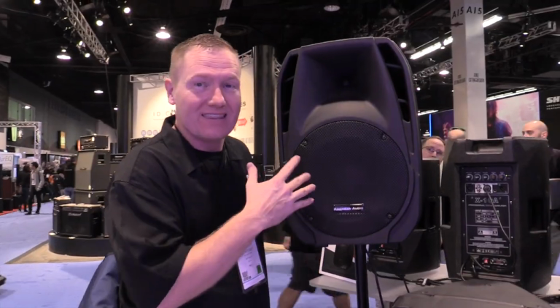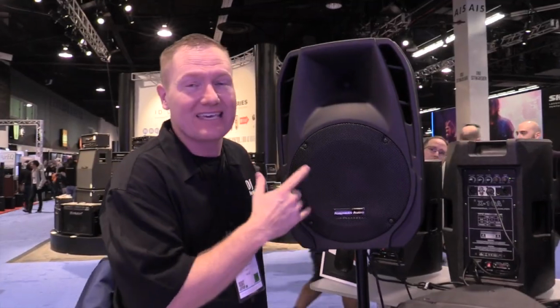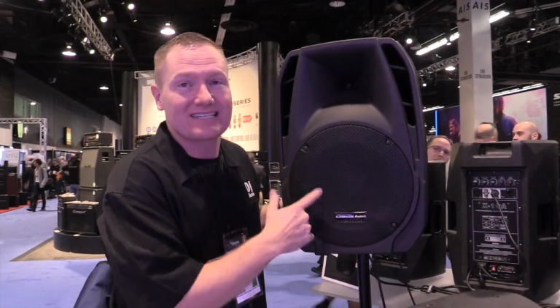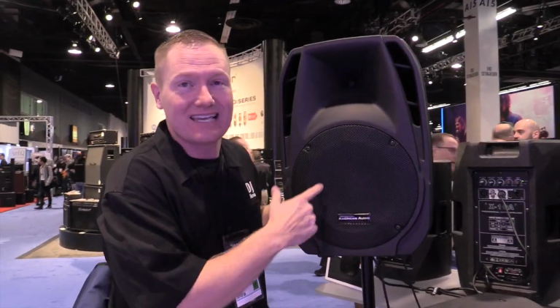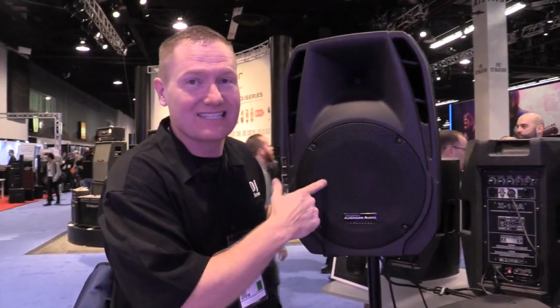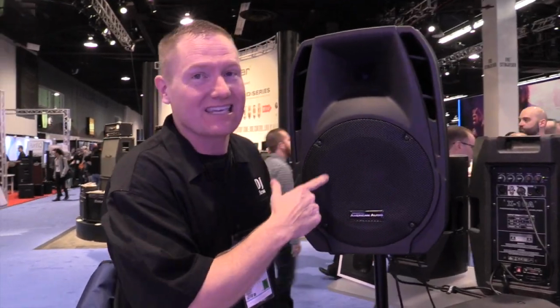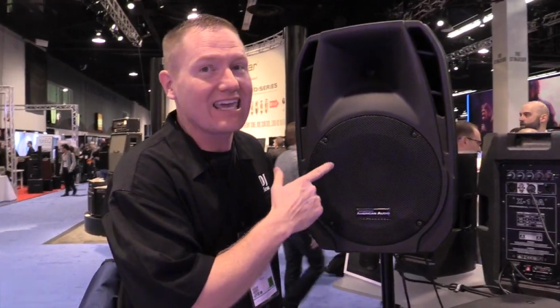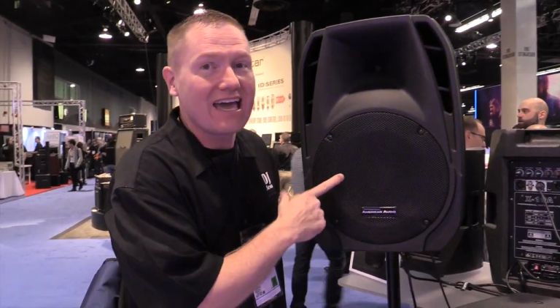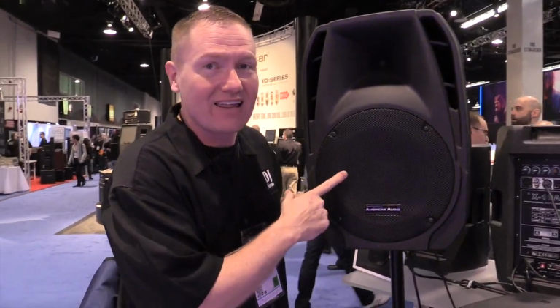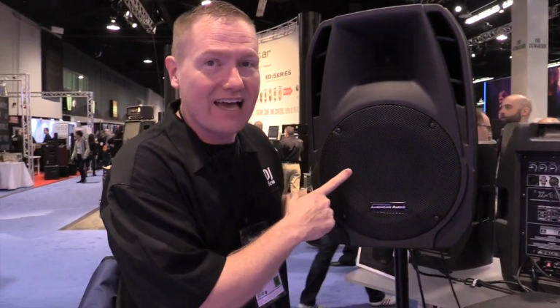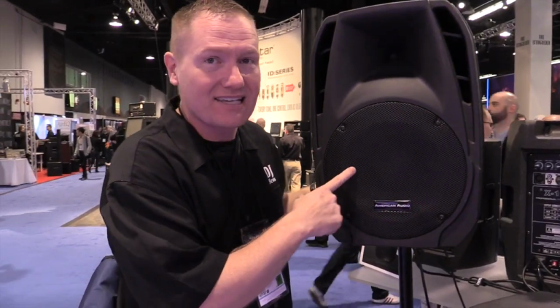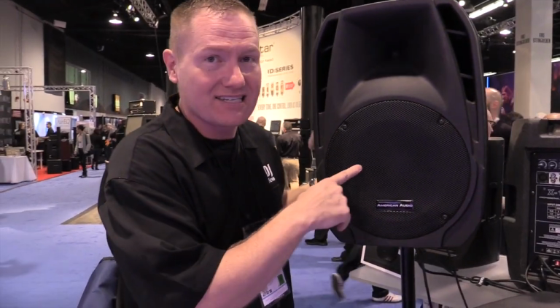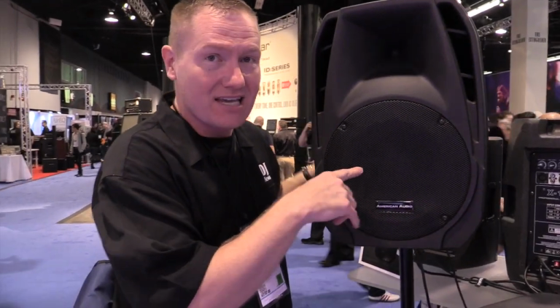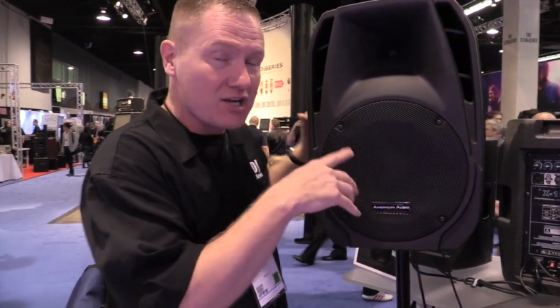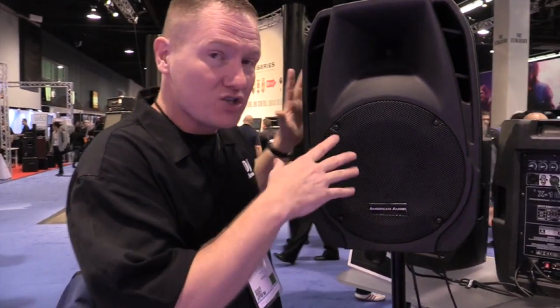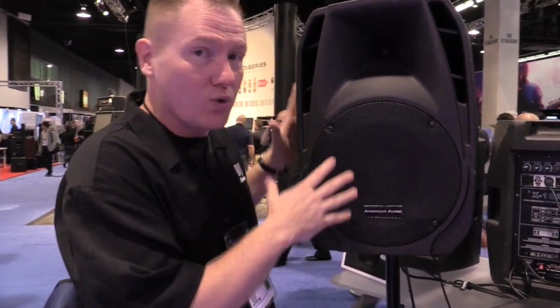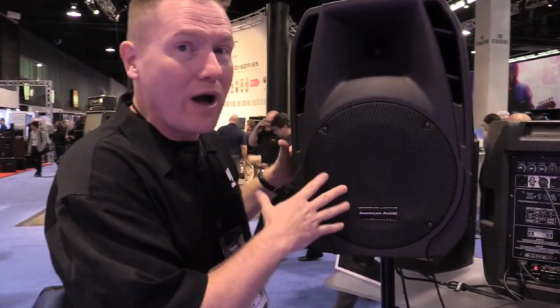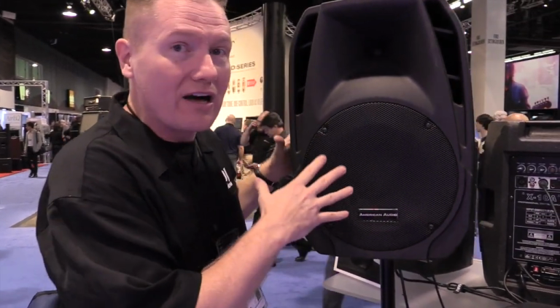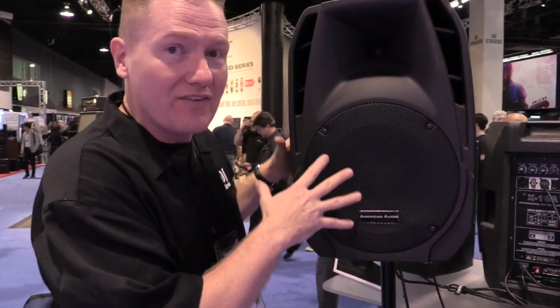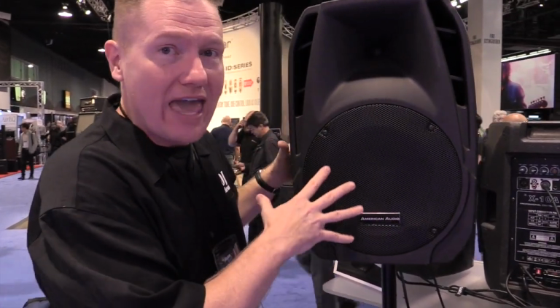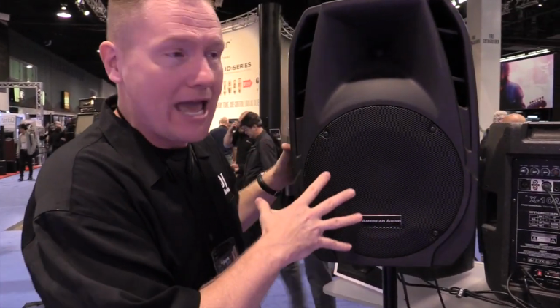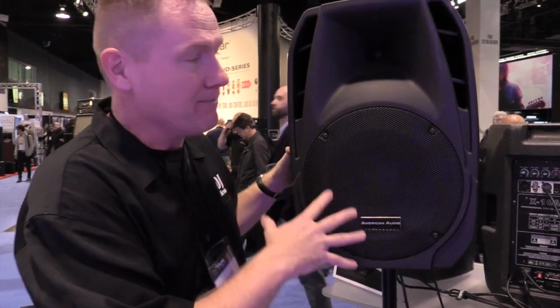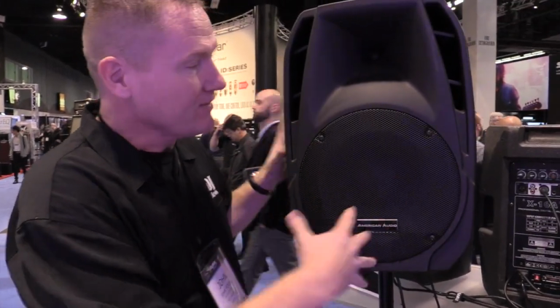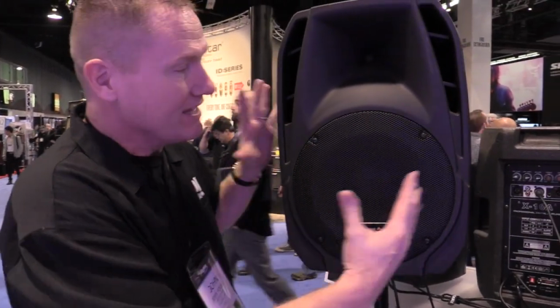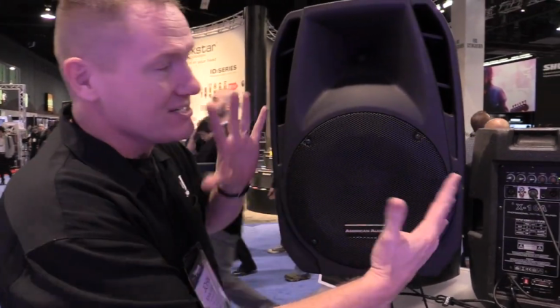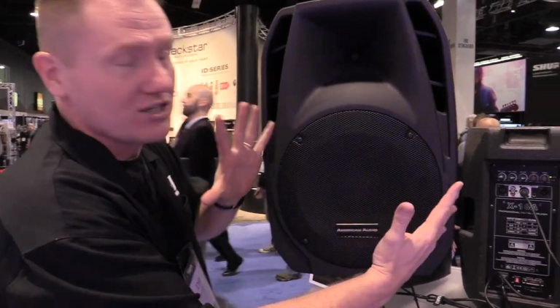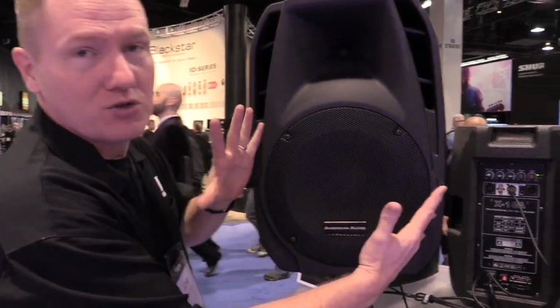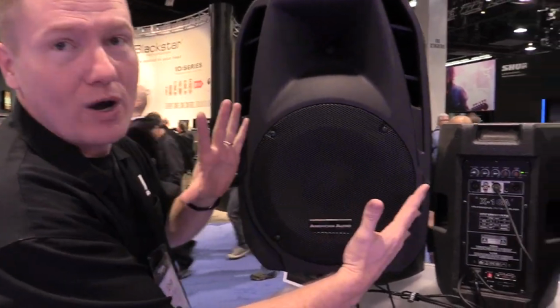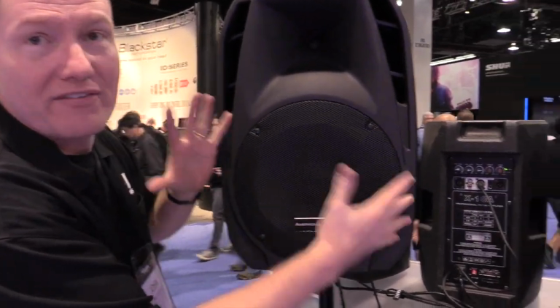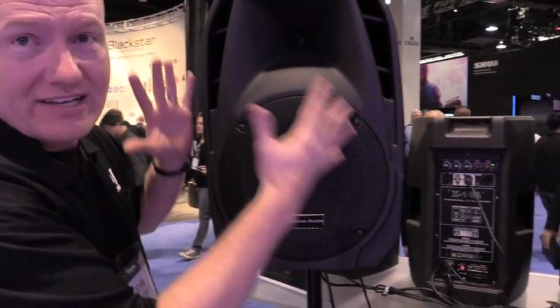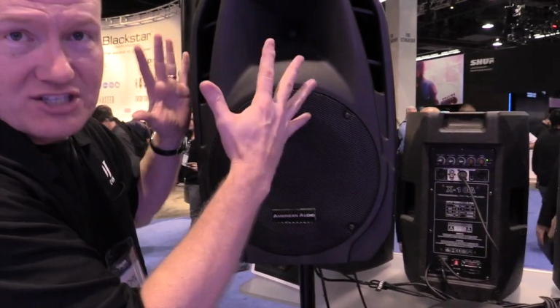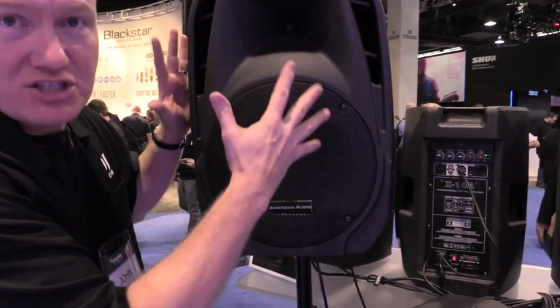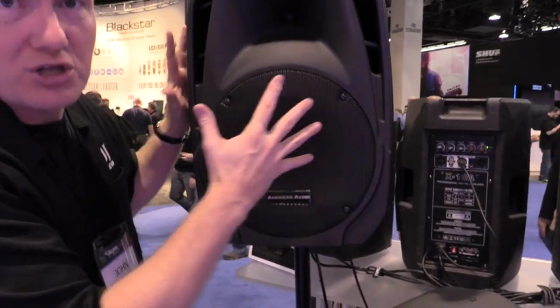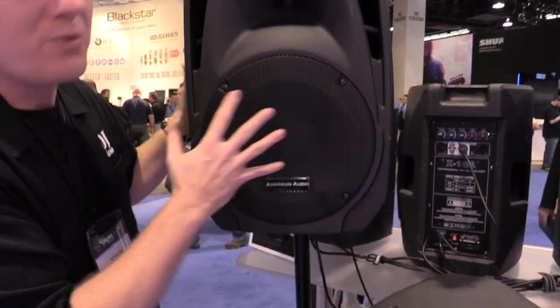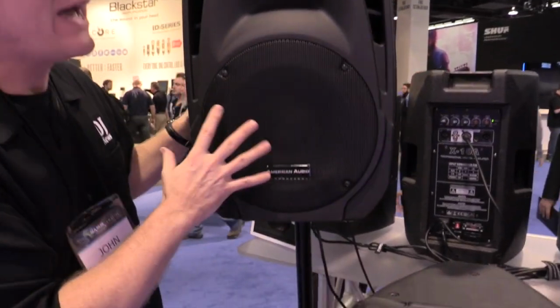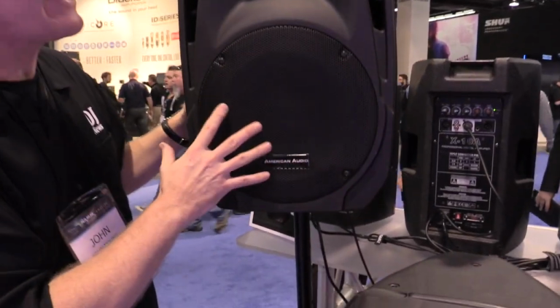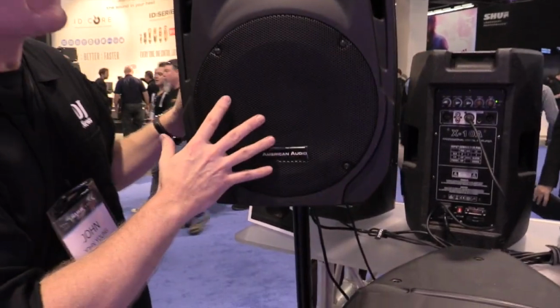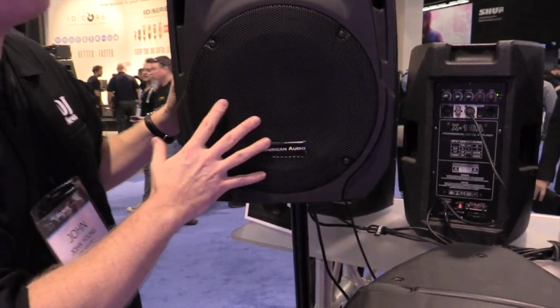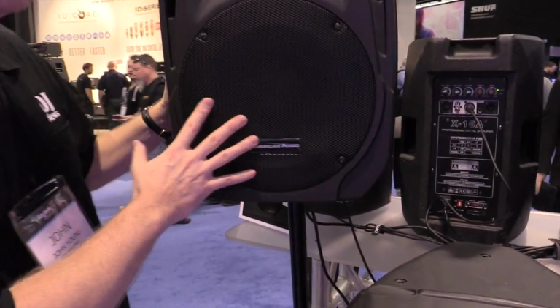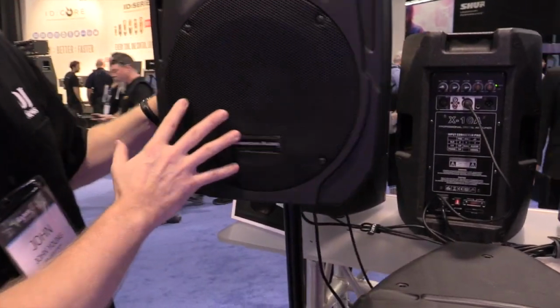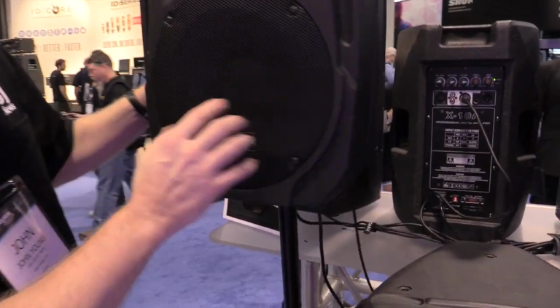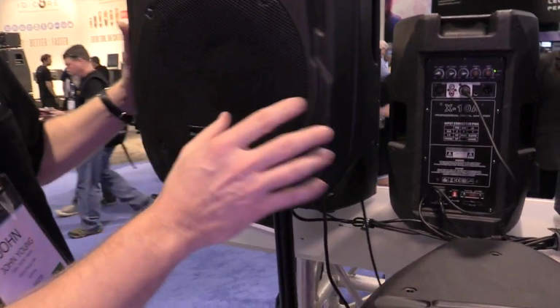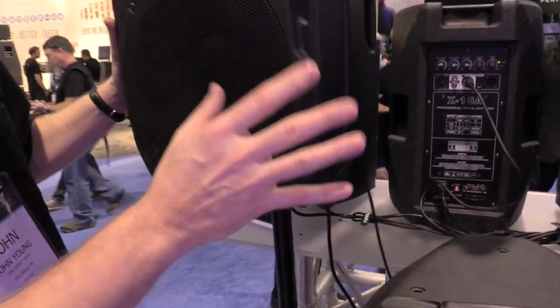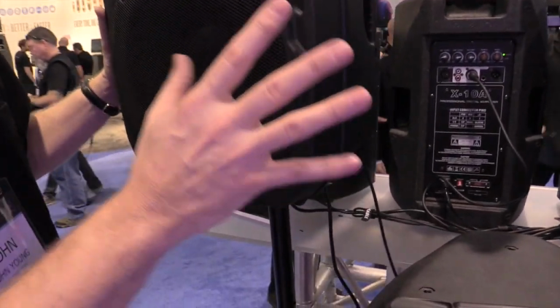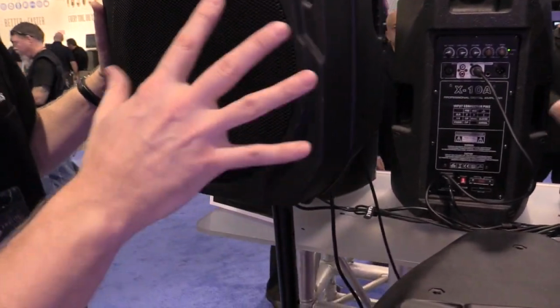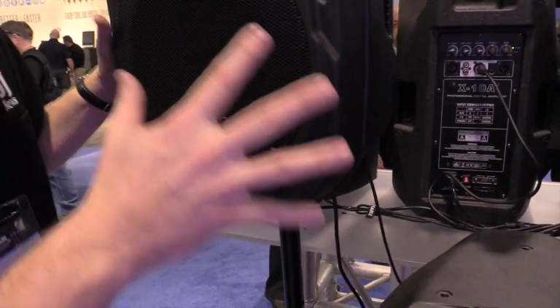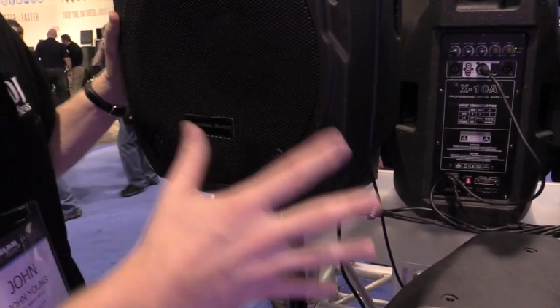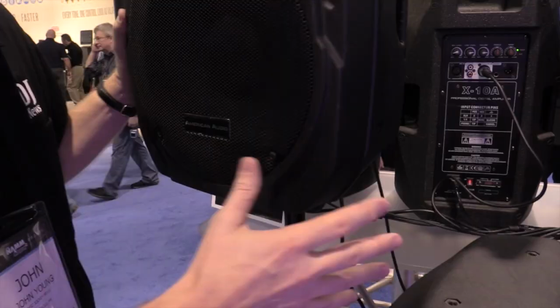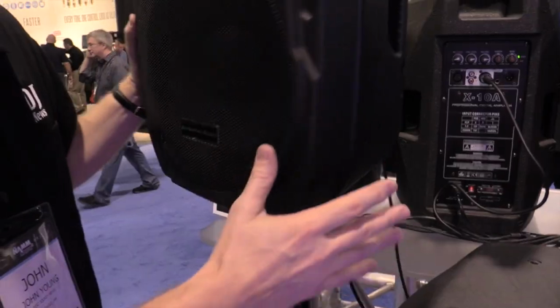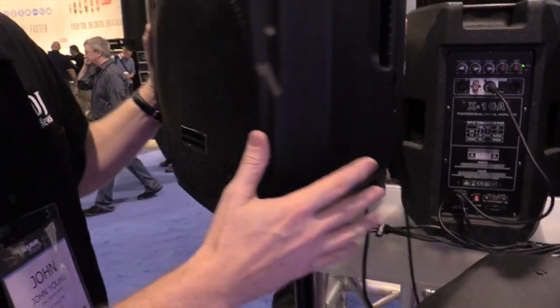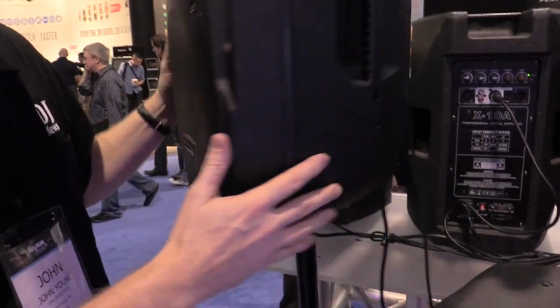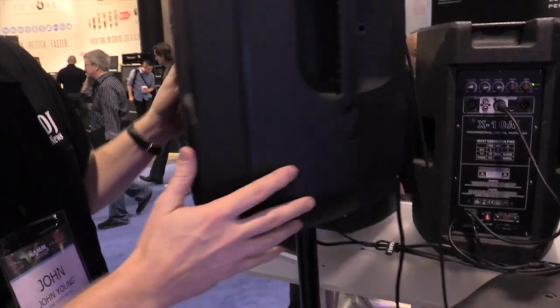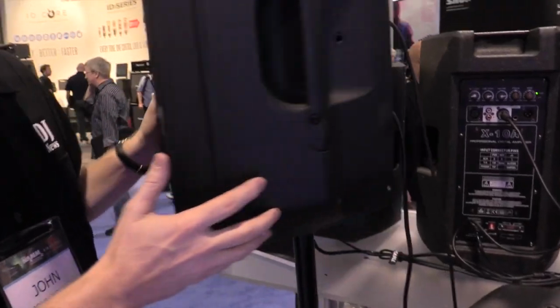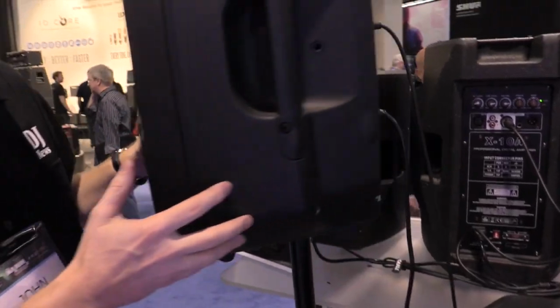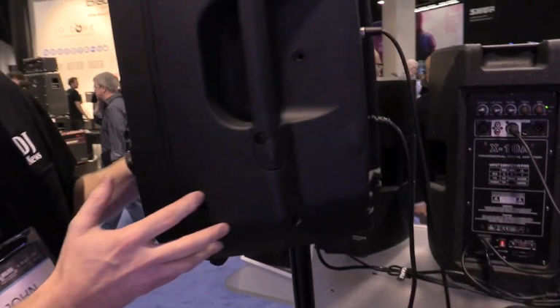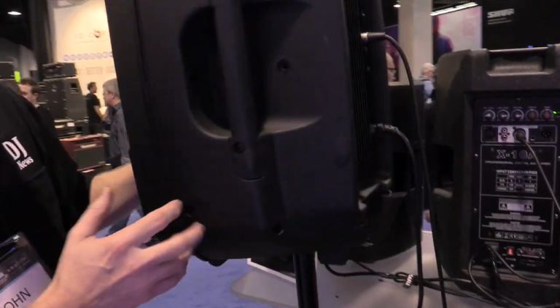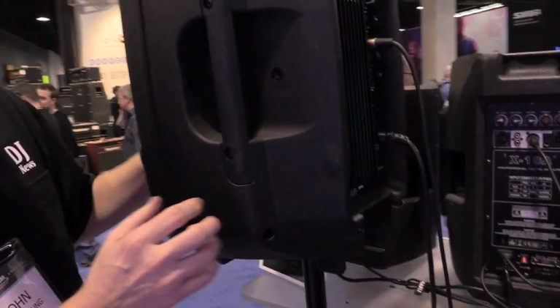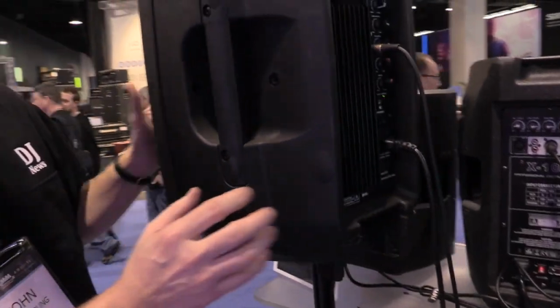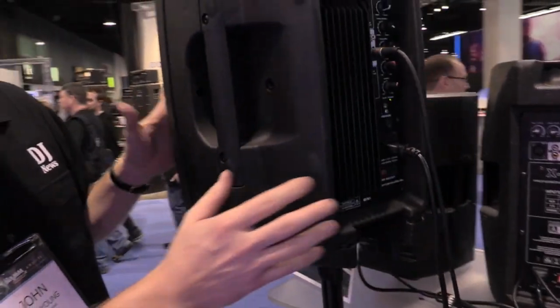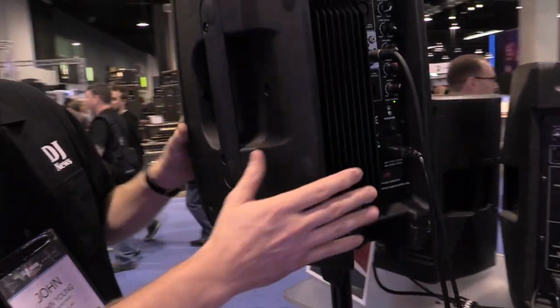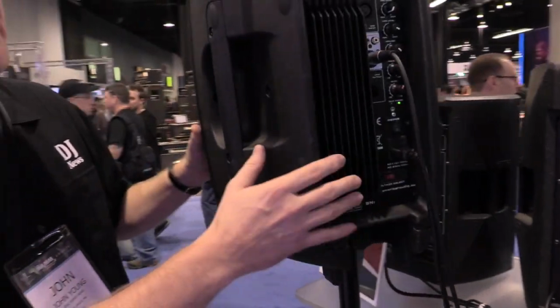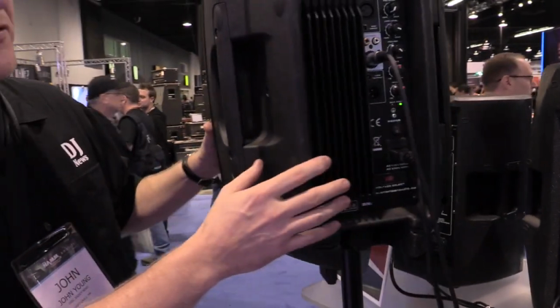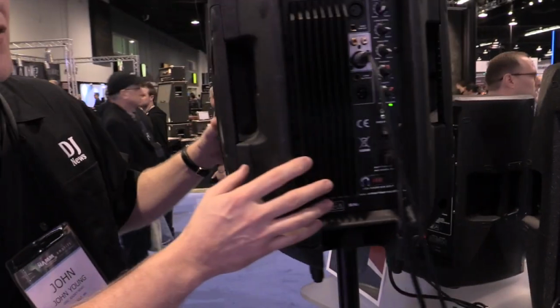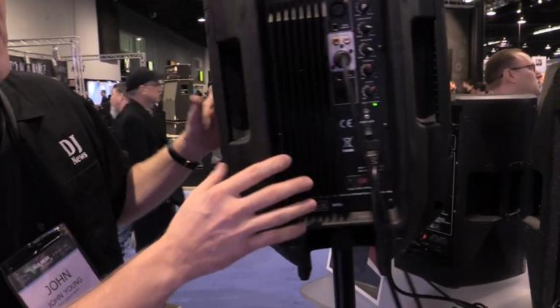This is the ELS 12A. It is a 12-inch two-way cabinet. It's a little brother to the 15 that we've looked at before.